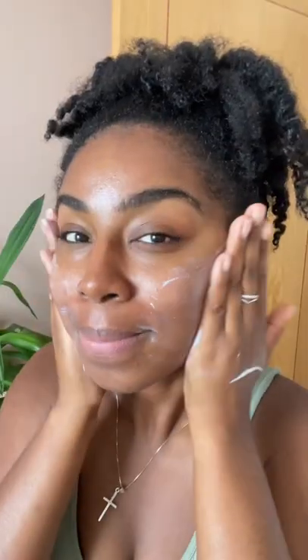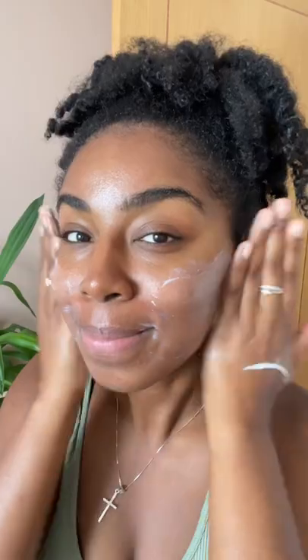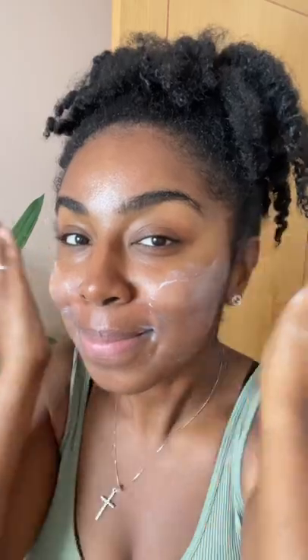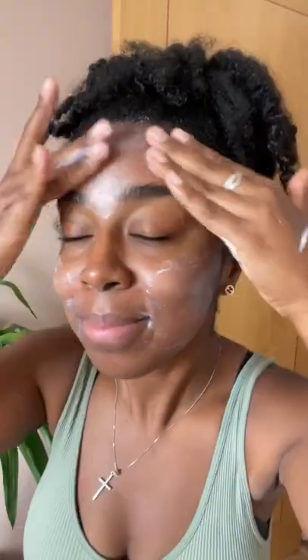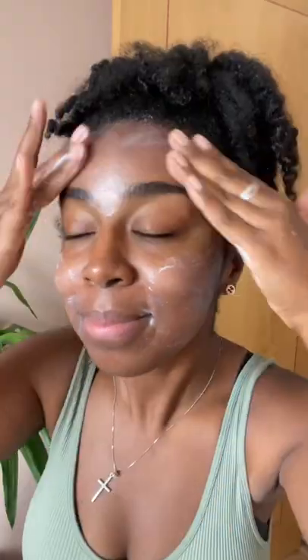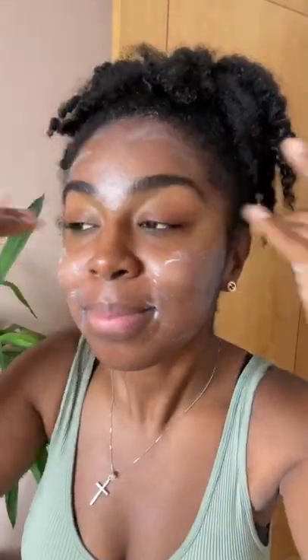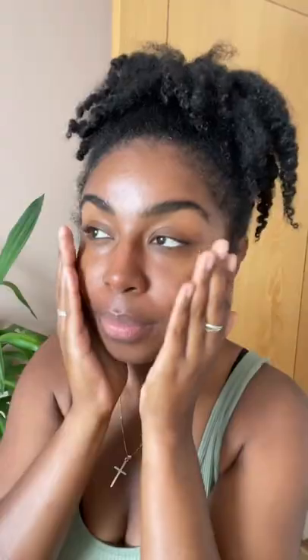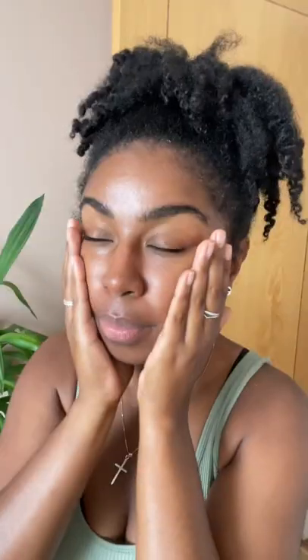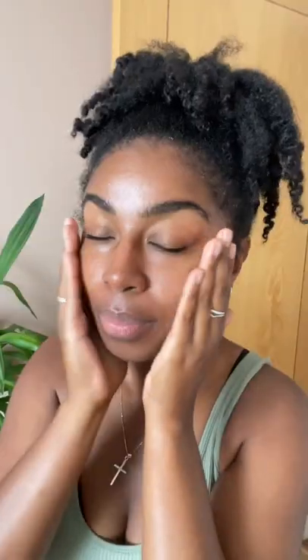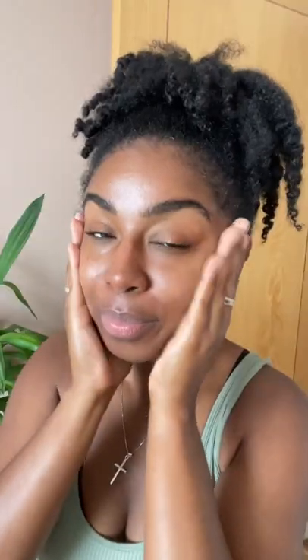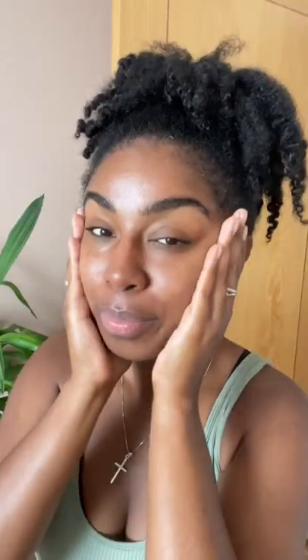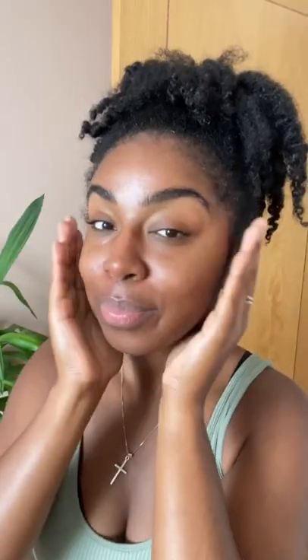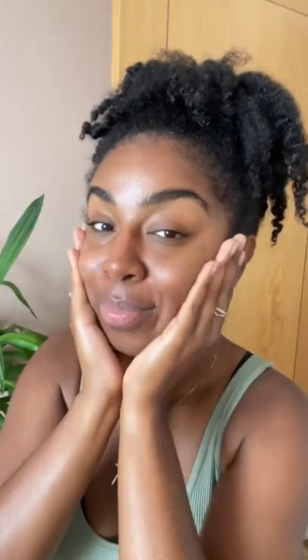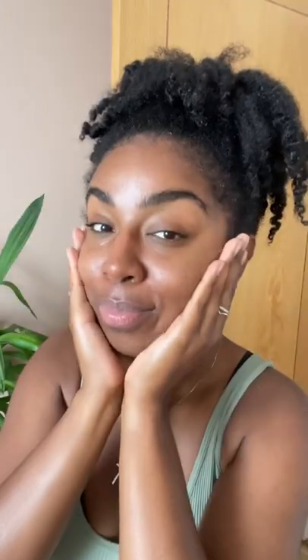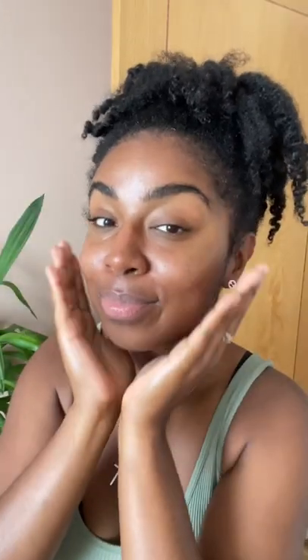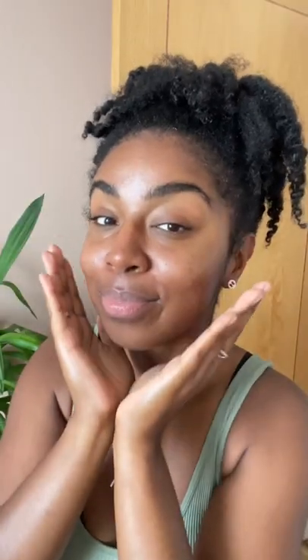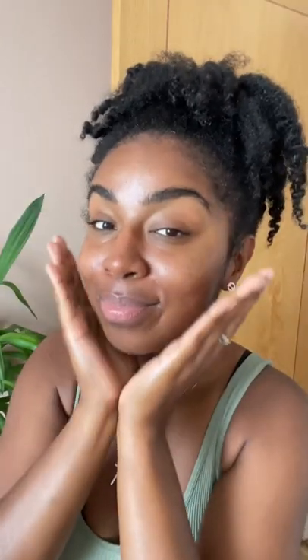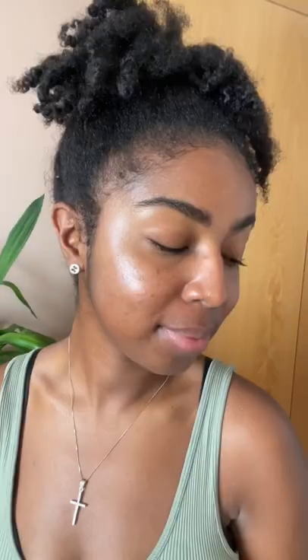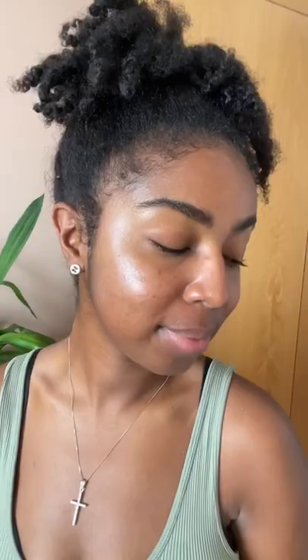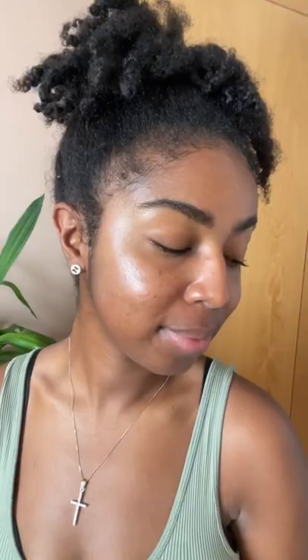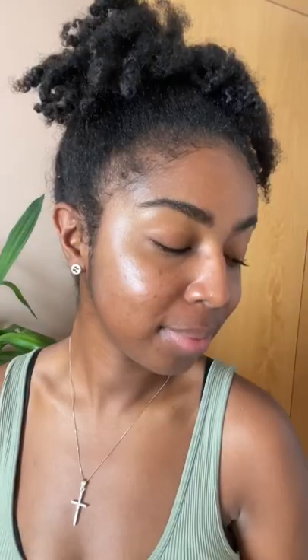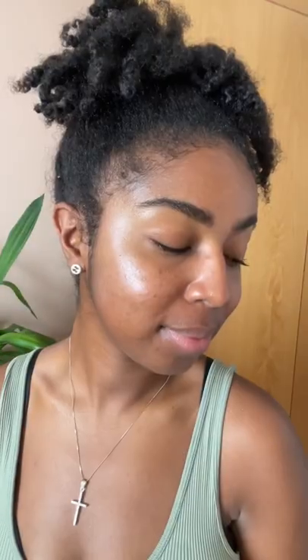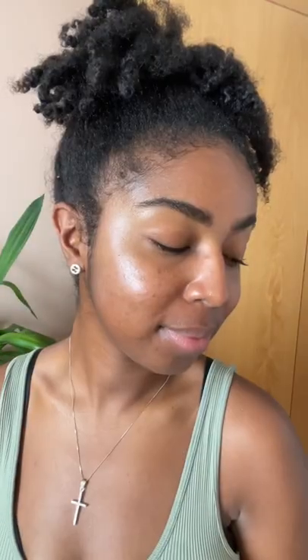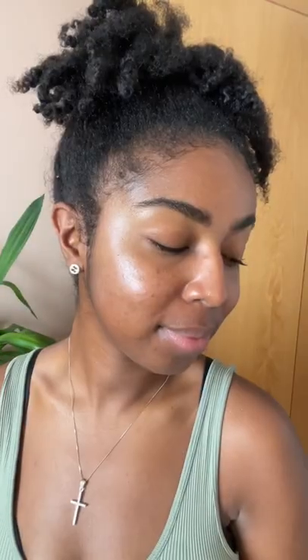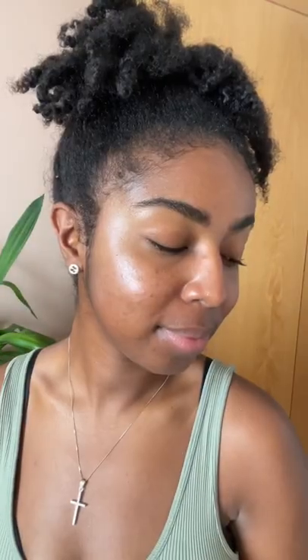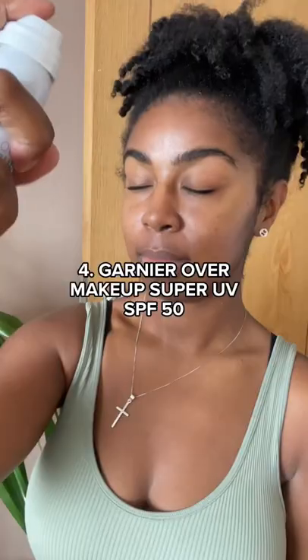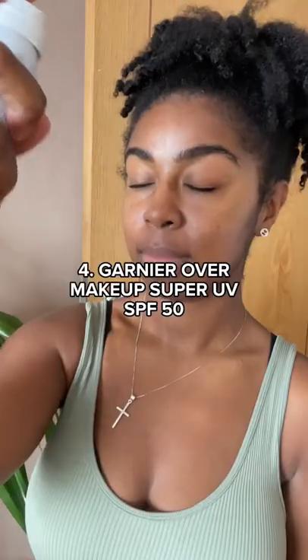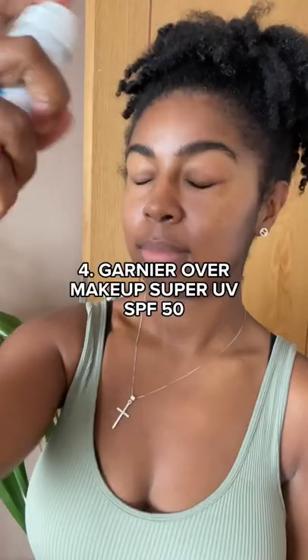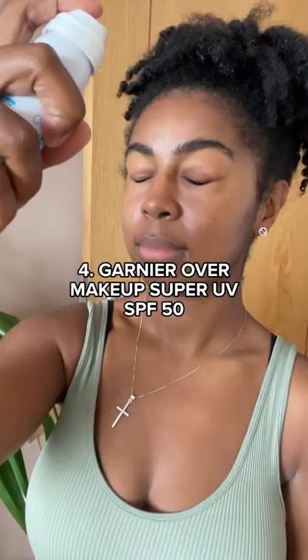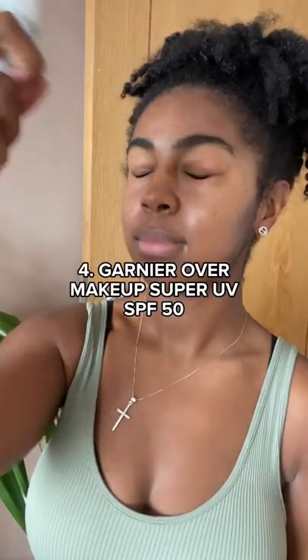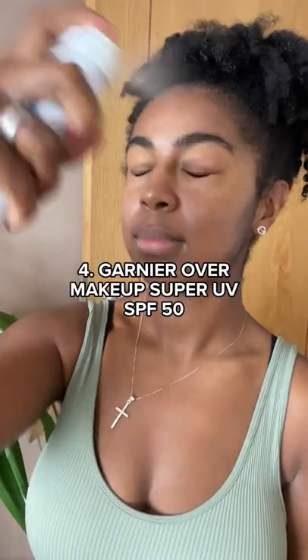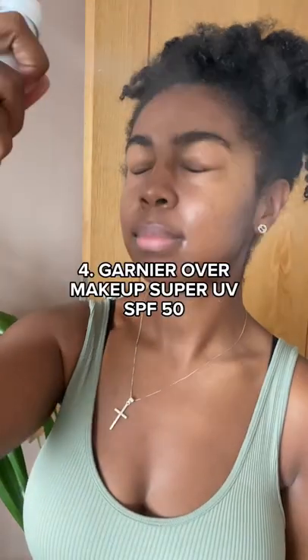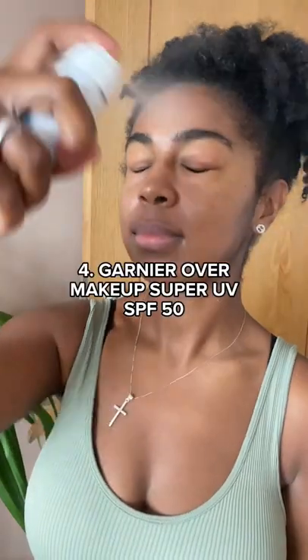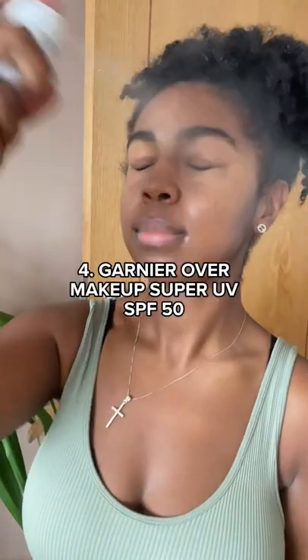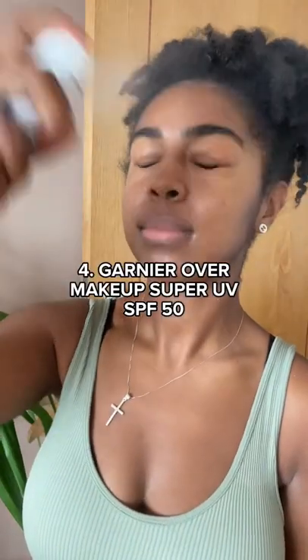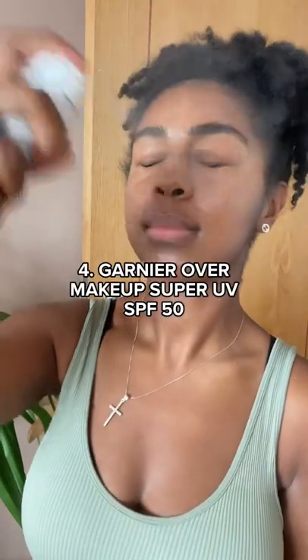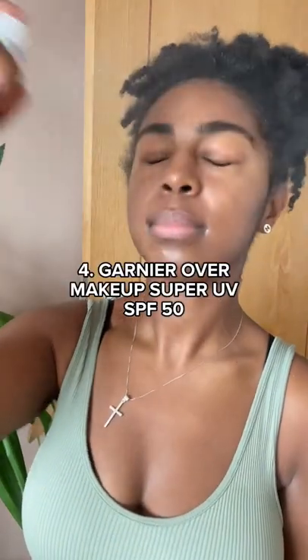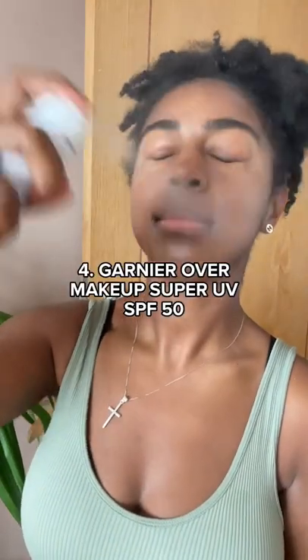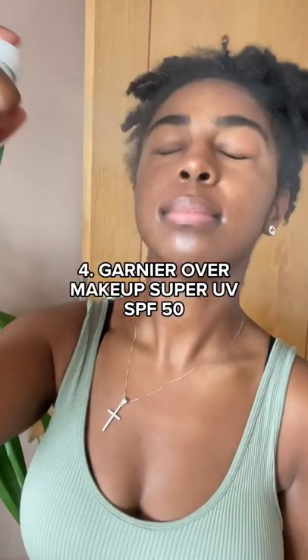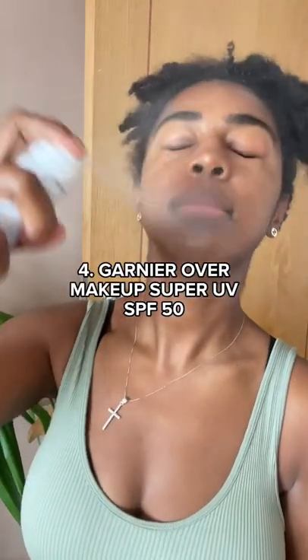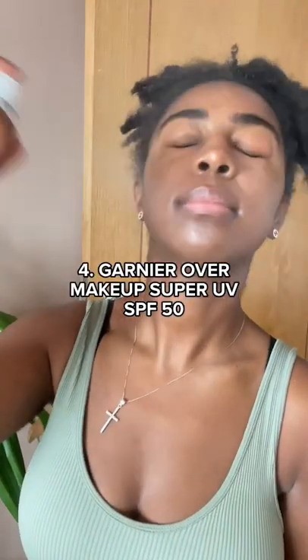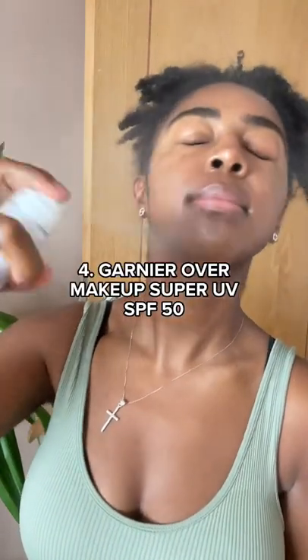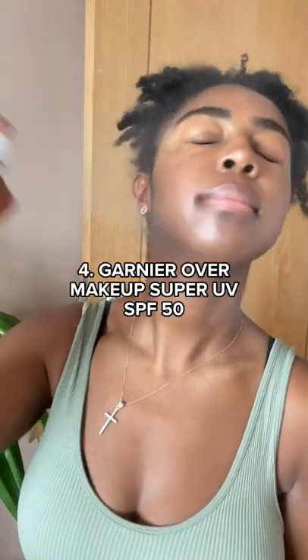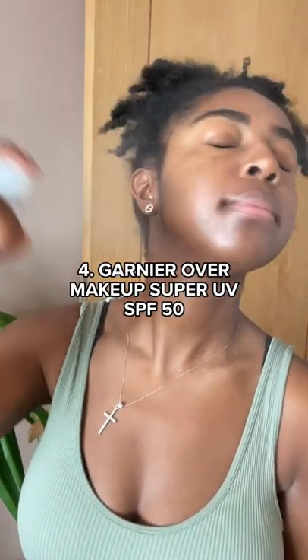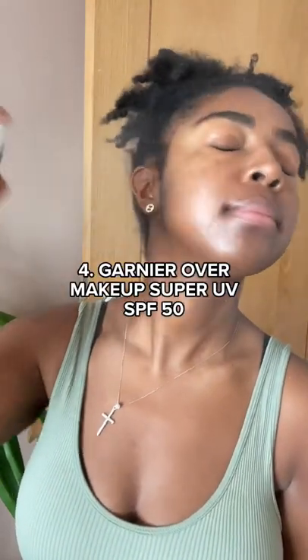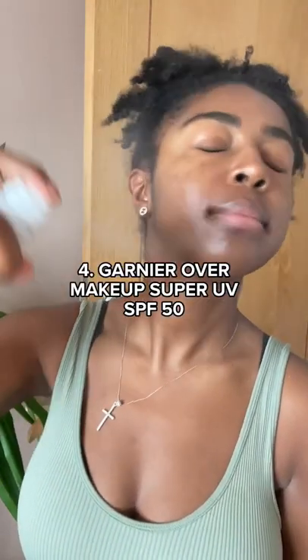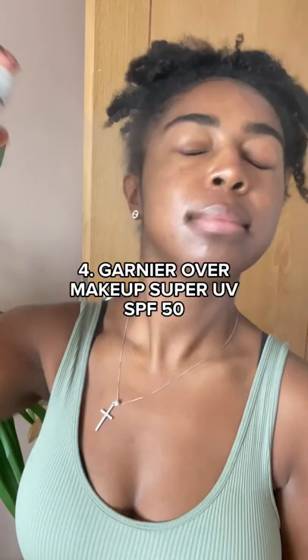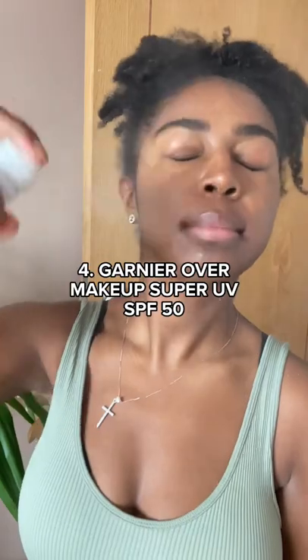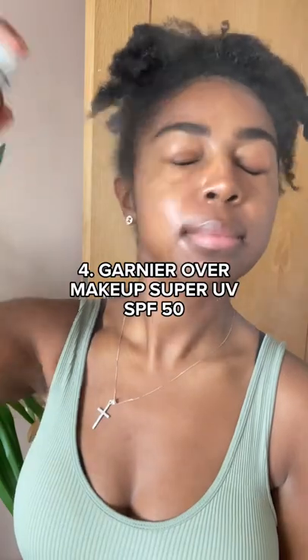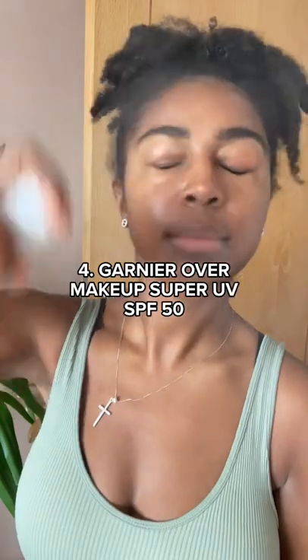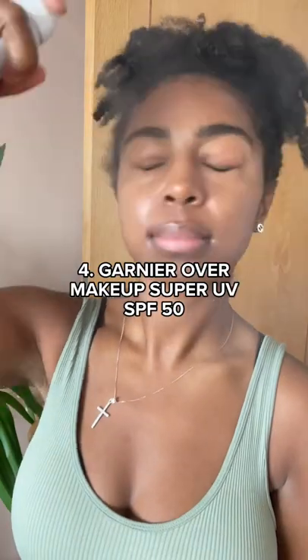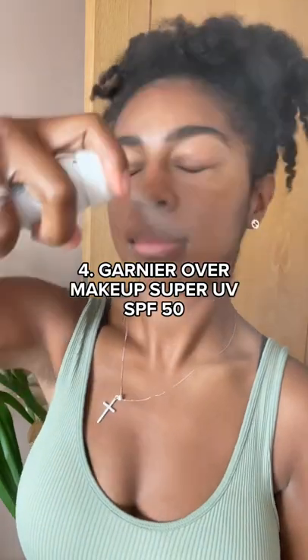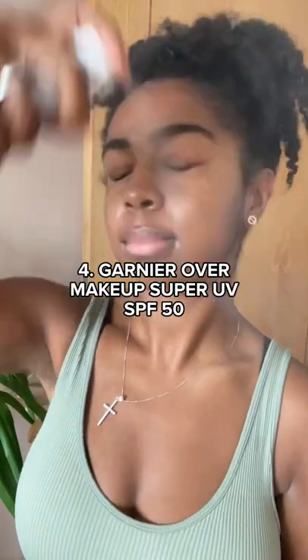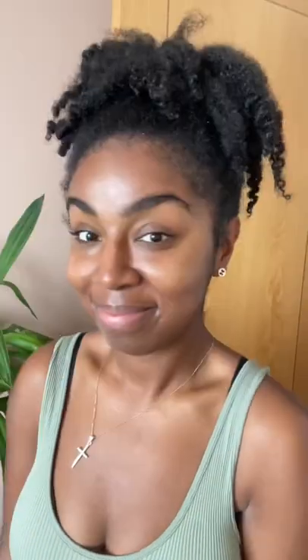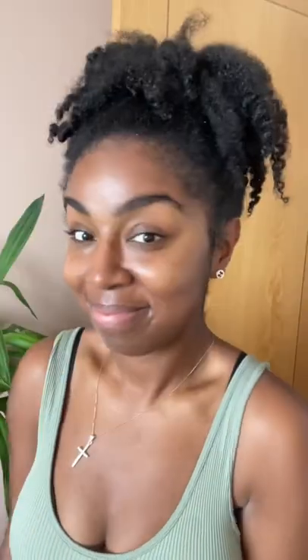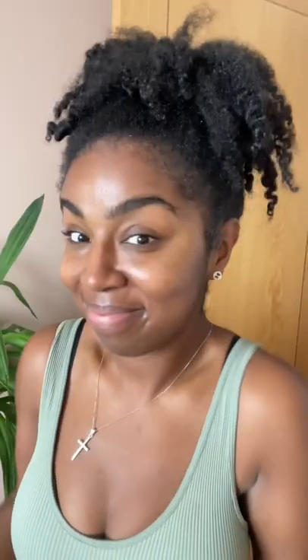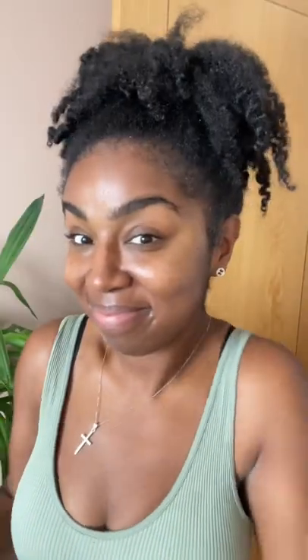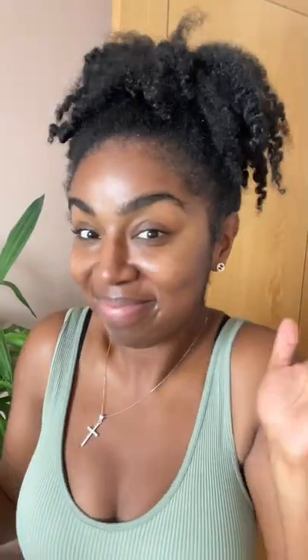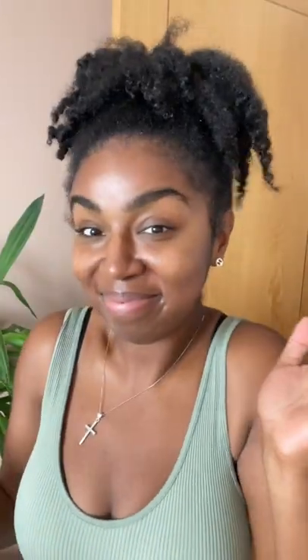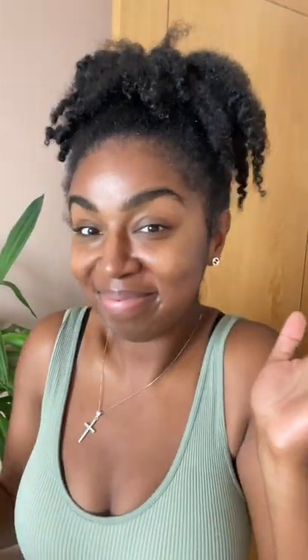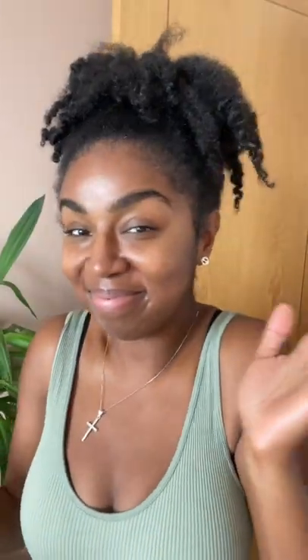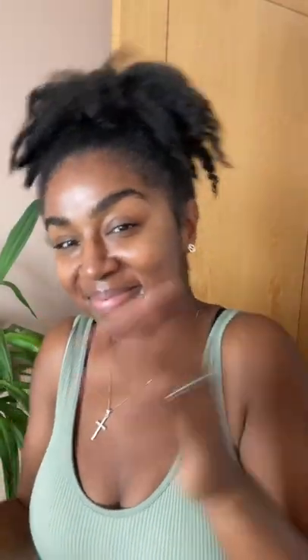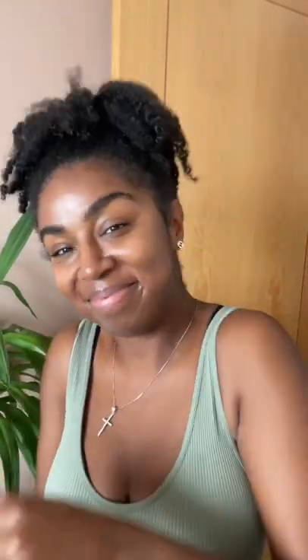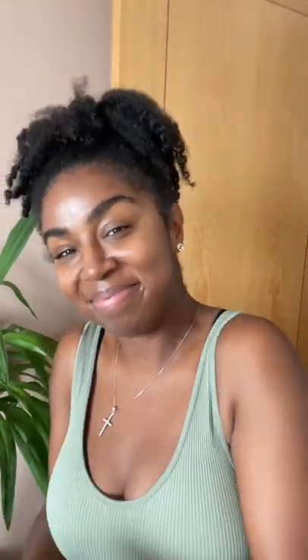Fragrance free and super popular. Did you know SPF needs reapplying? You Black people who claim not to need sunscreen, stick this in your bag.